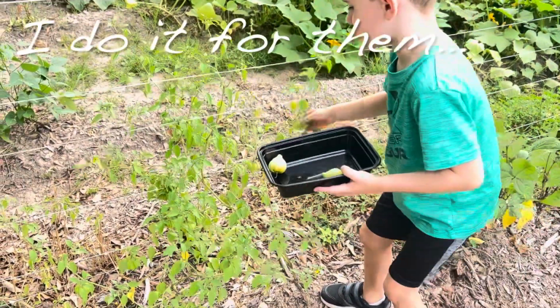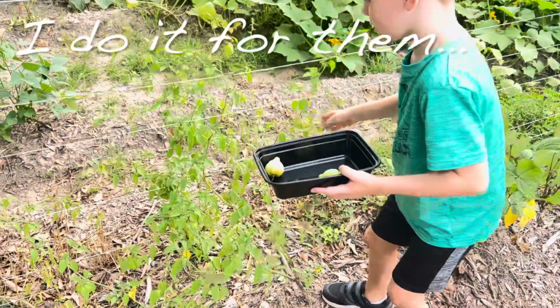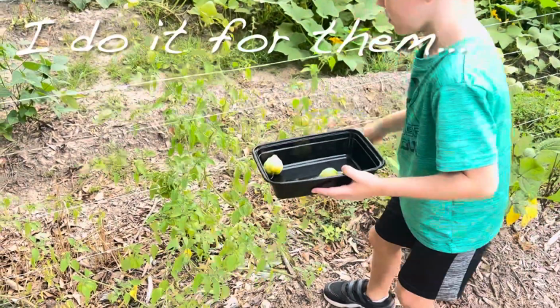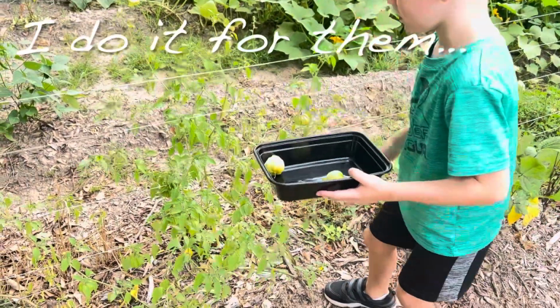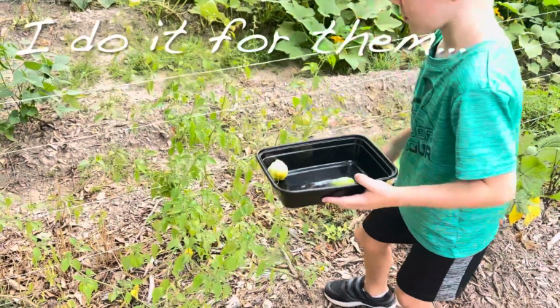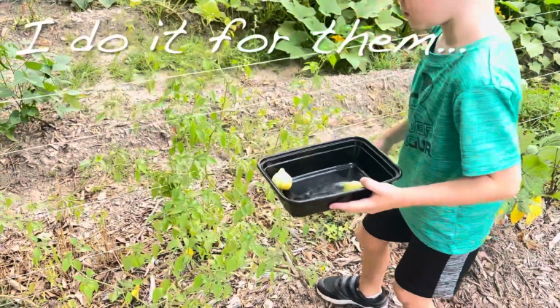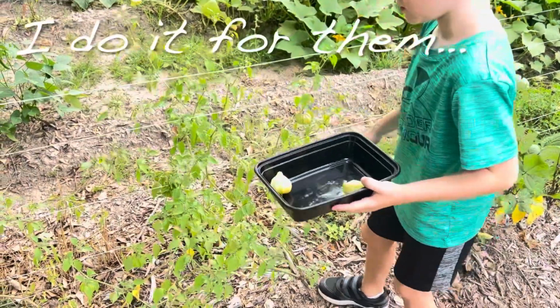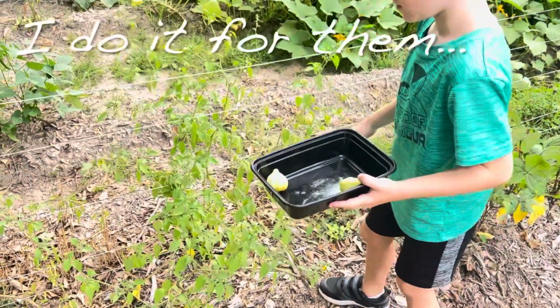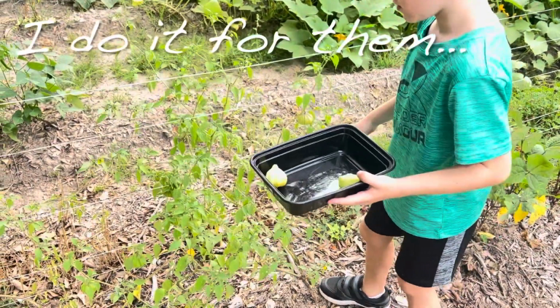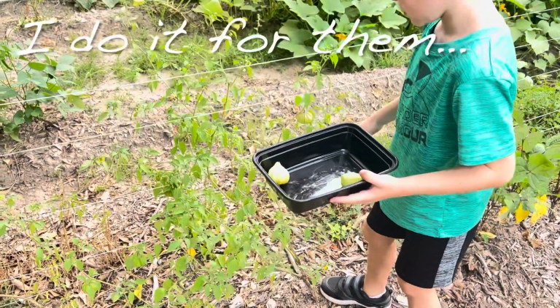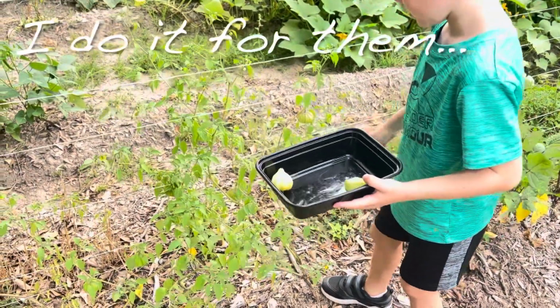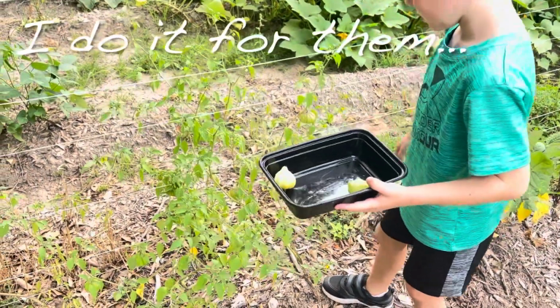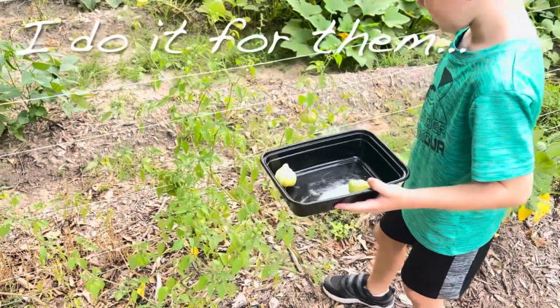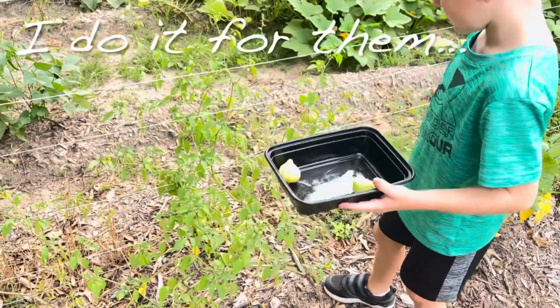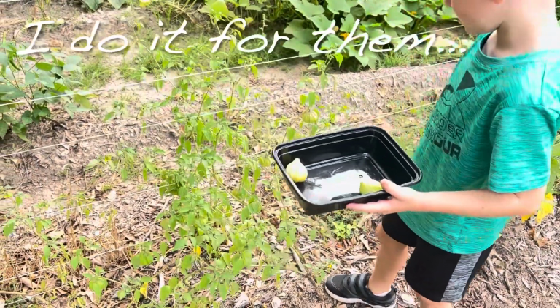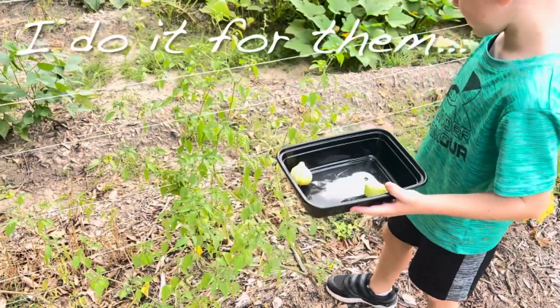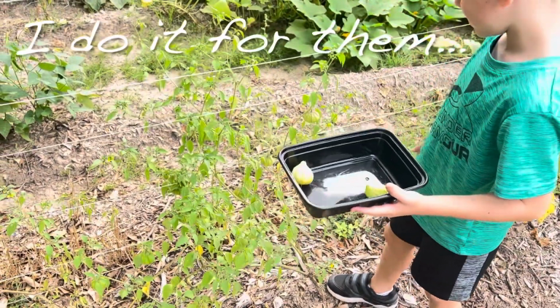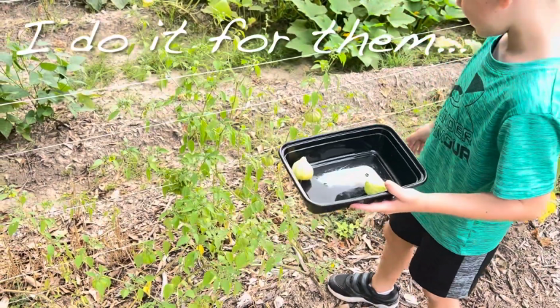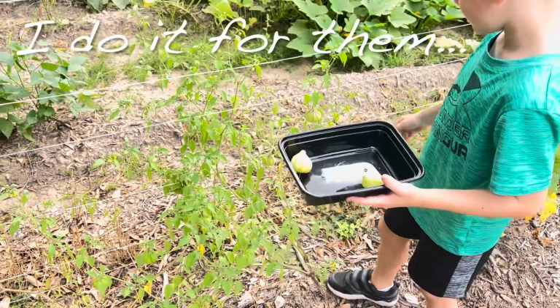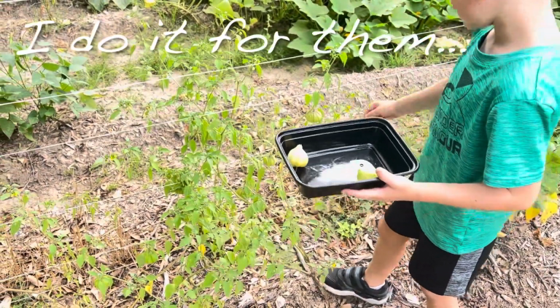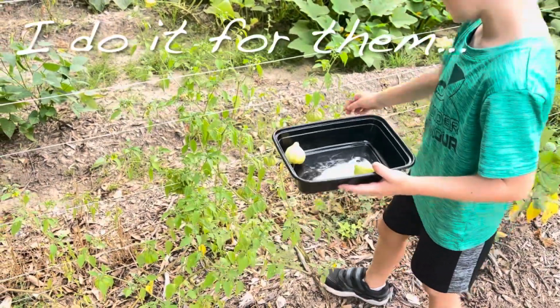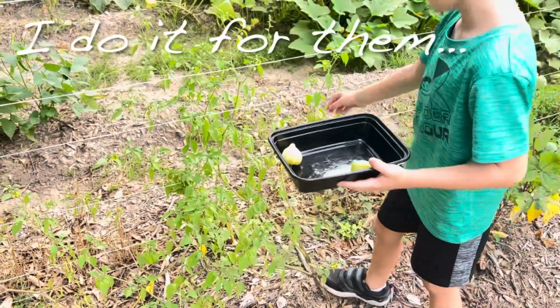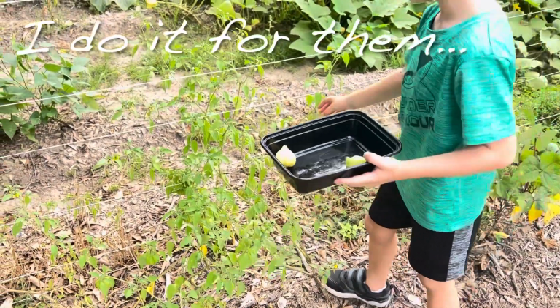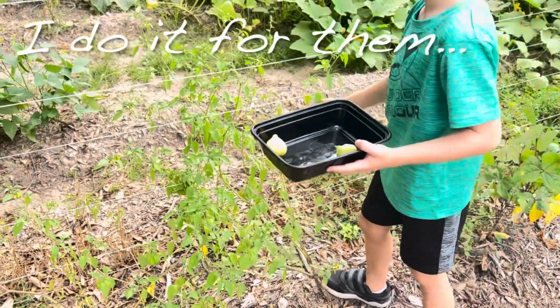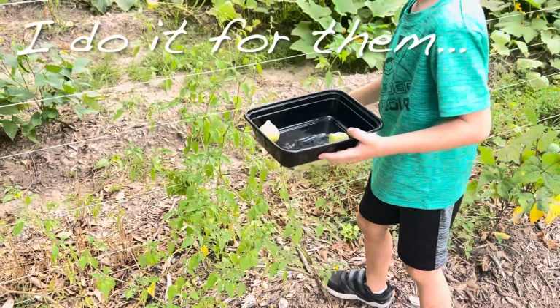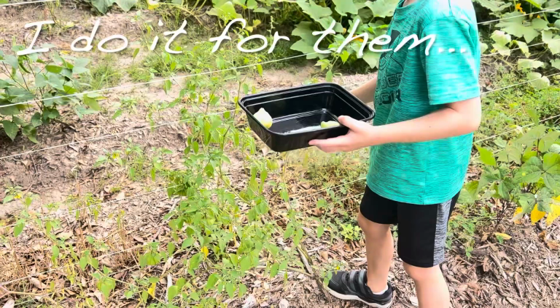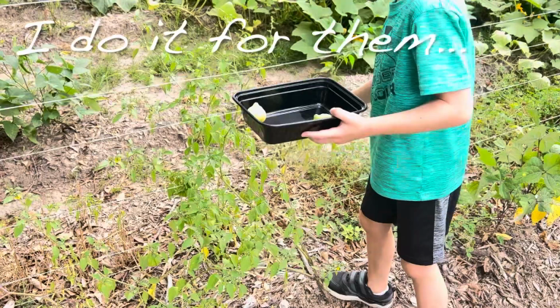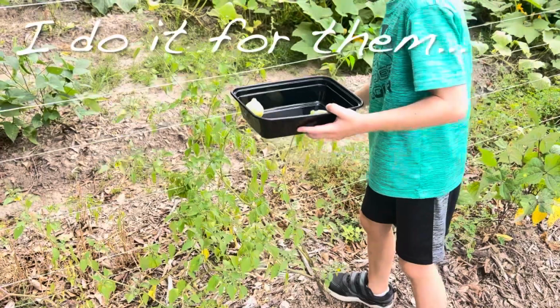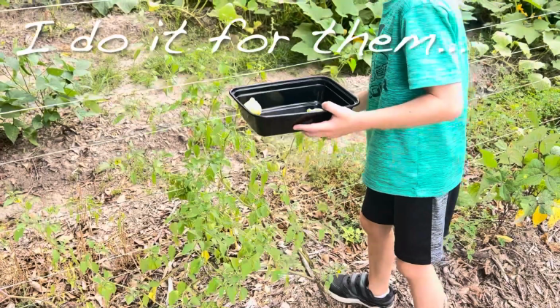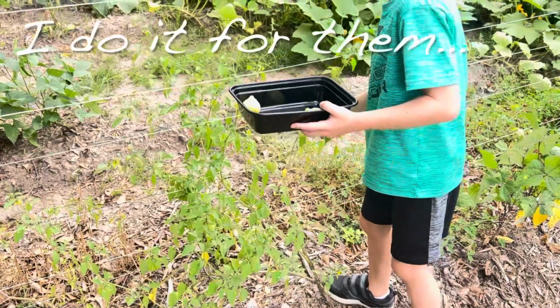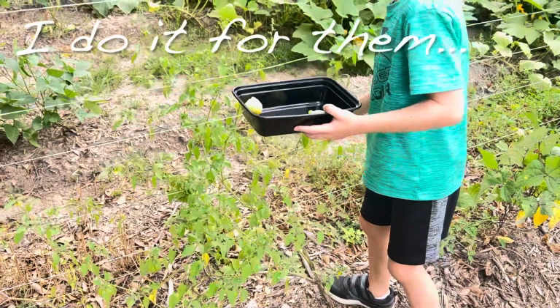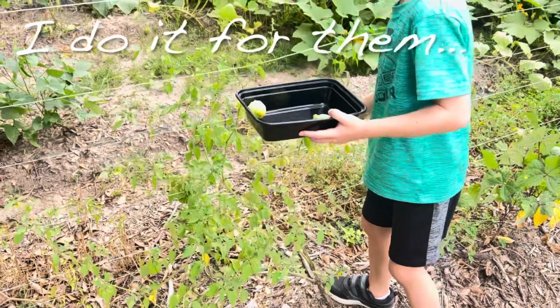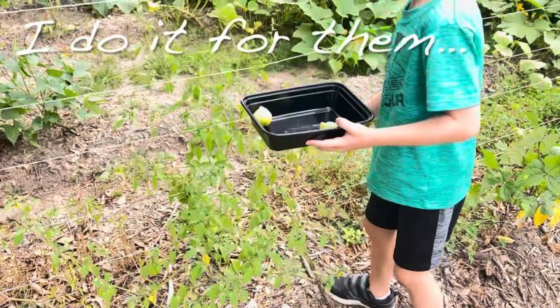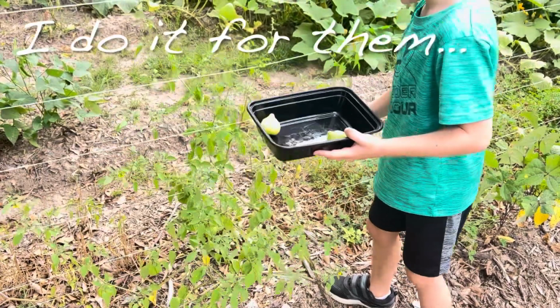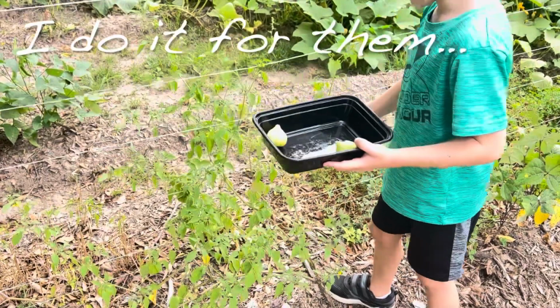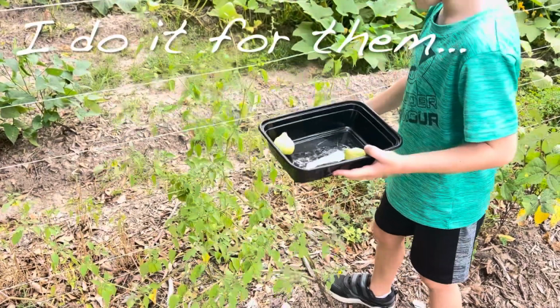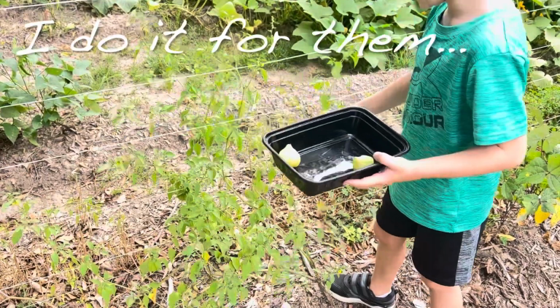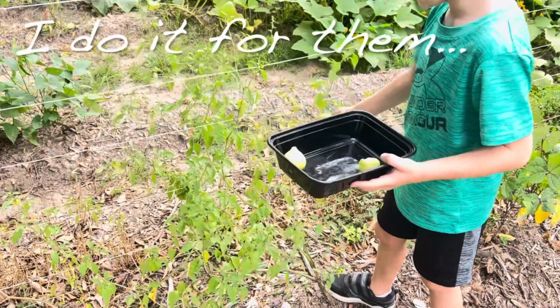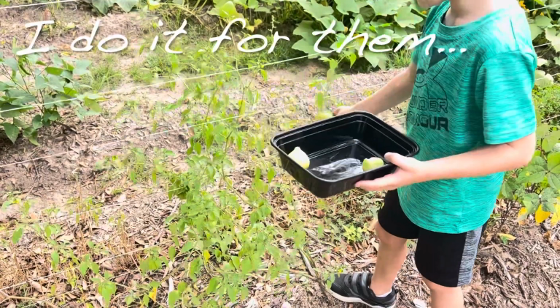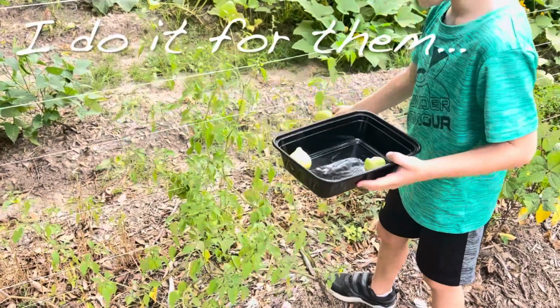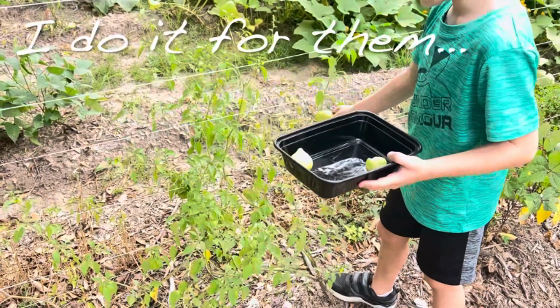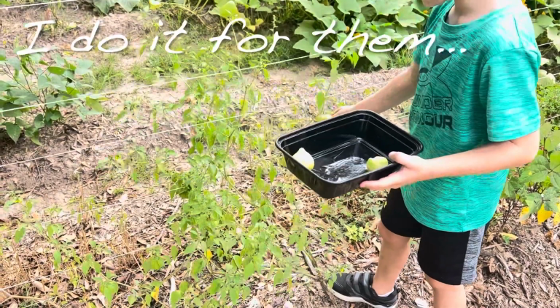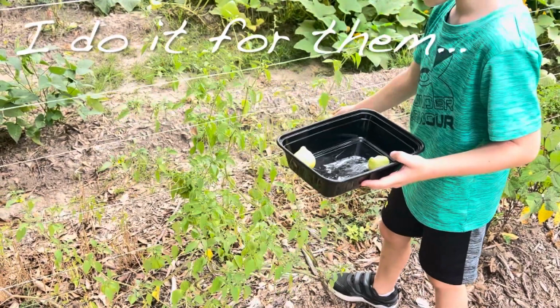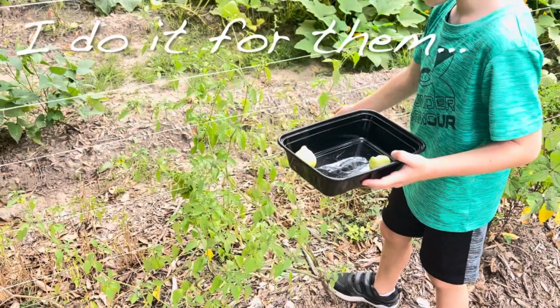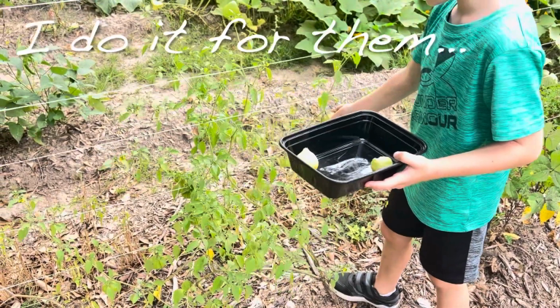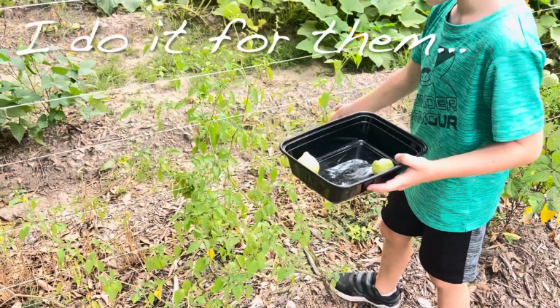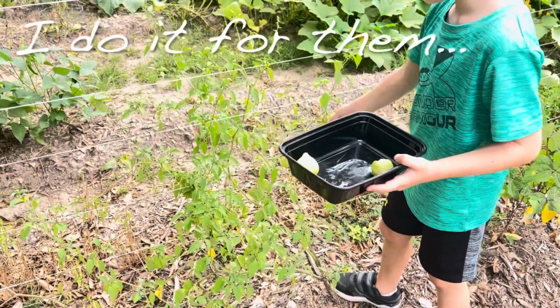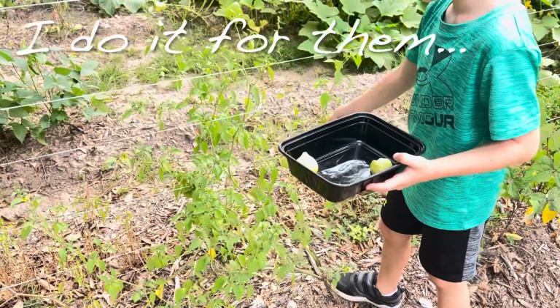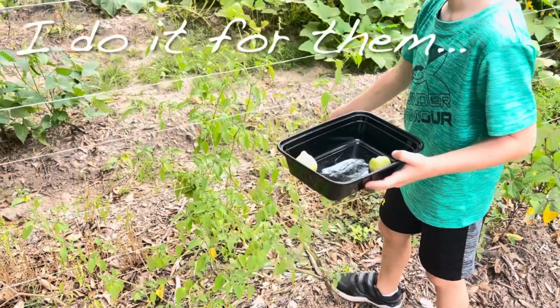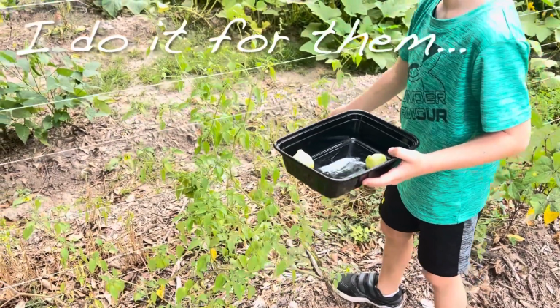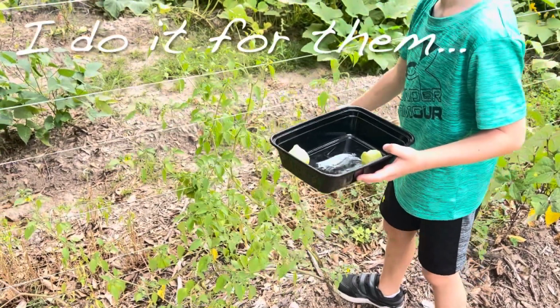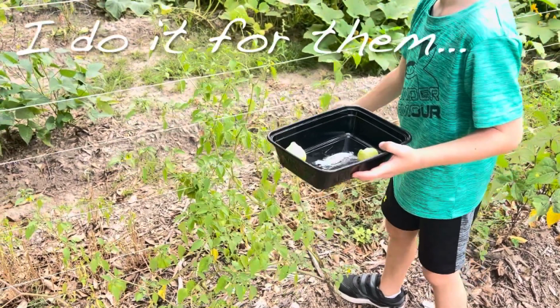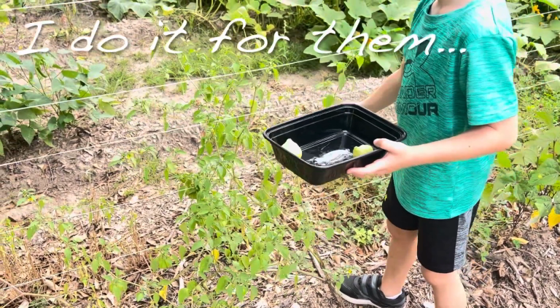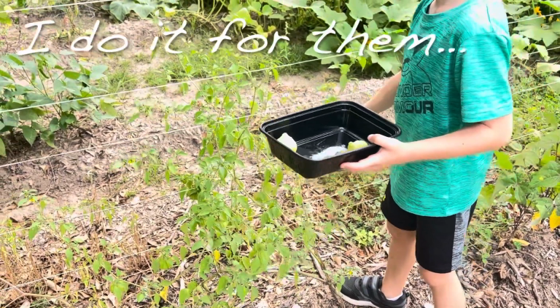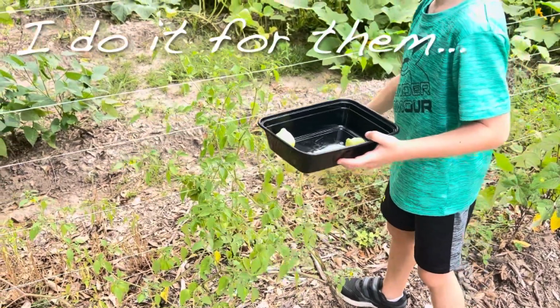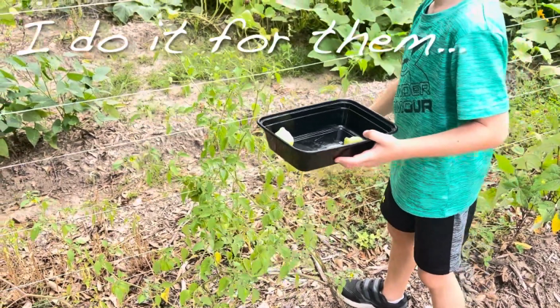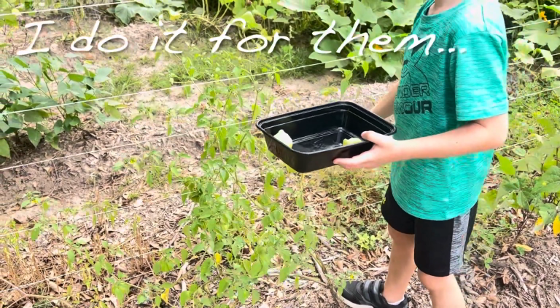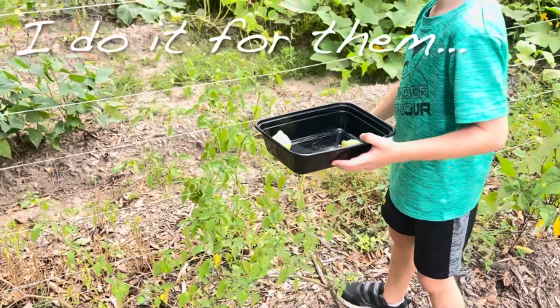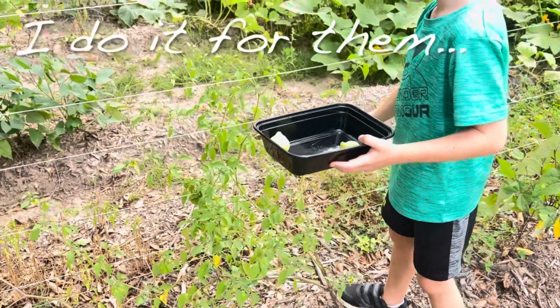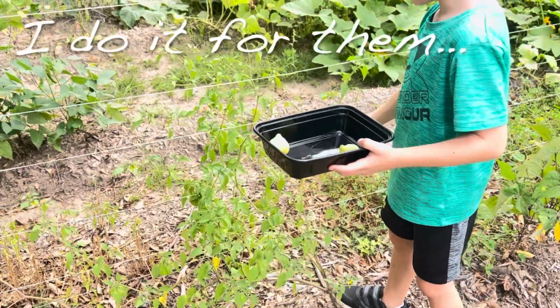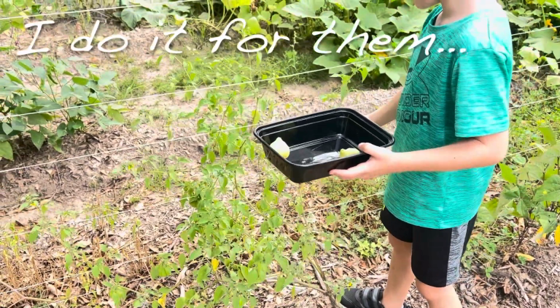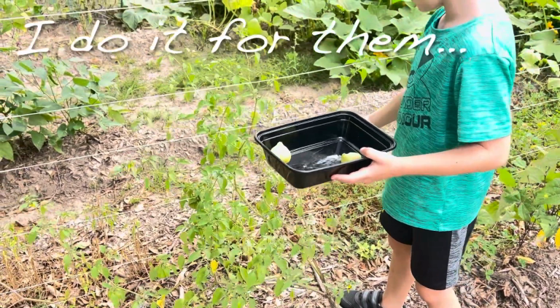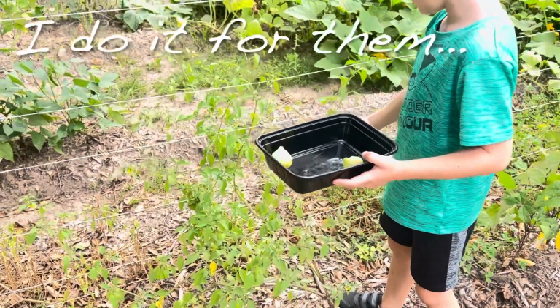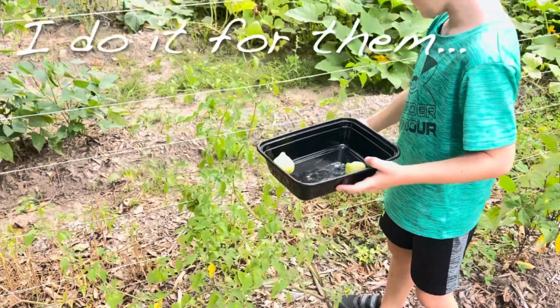They look pretty yellow to me. Well, whatever you think — if you don't think so, we won't get them.